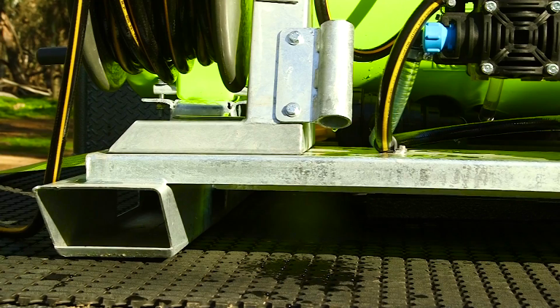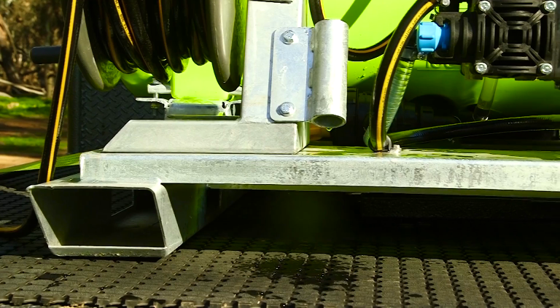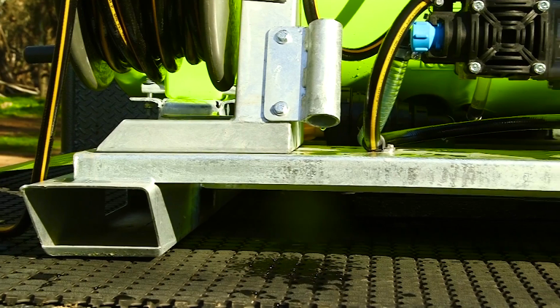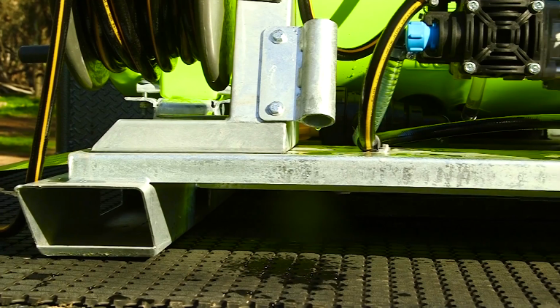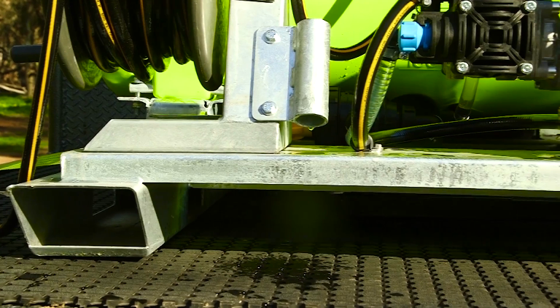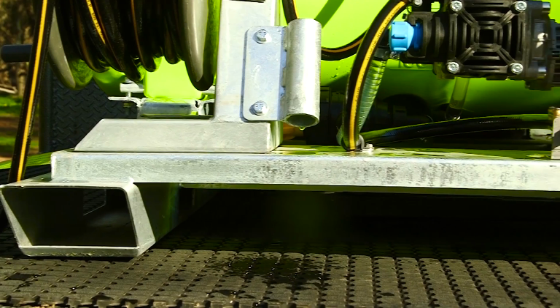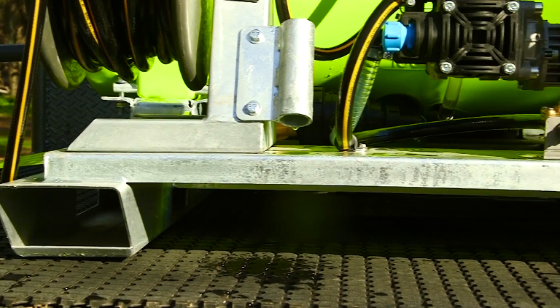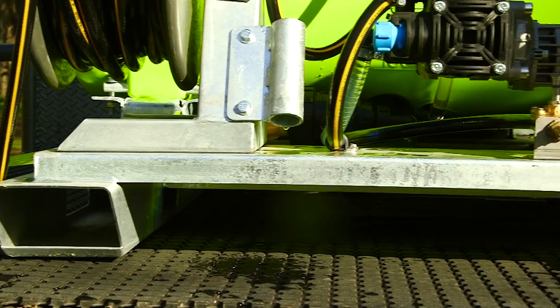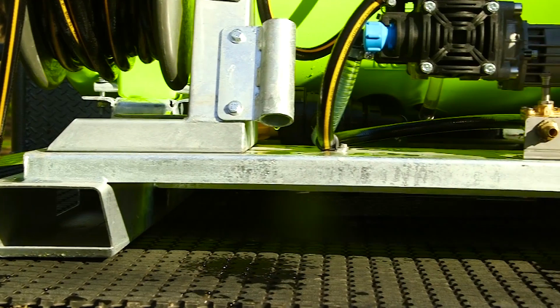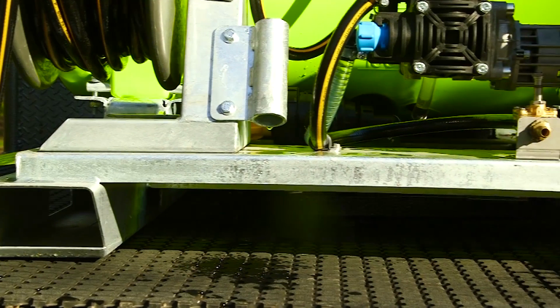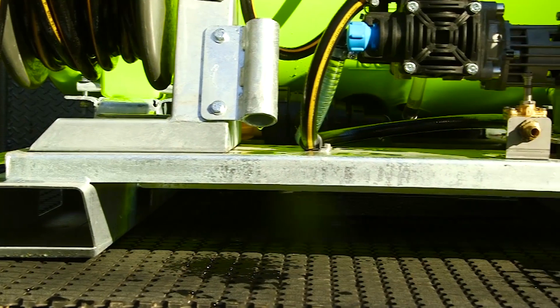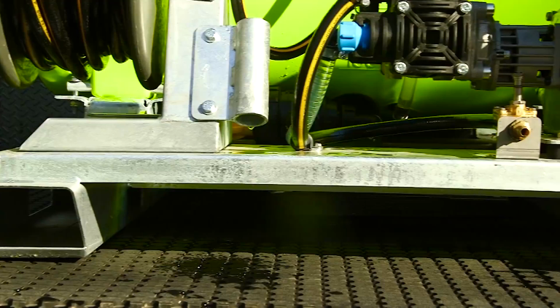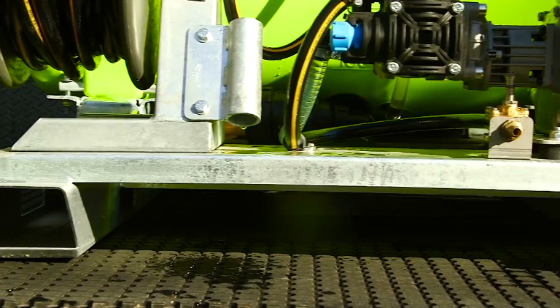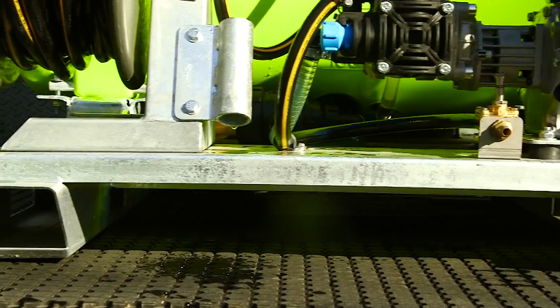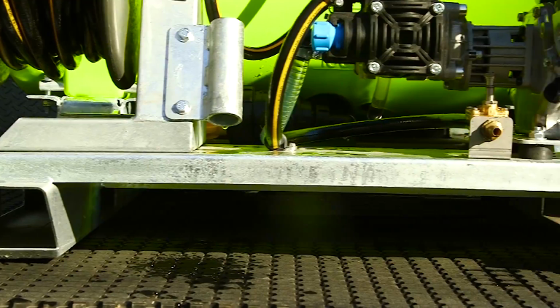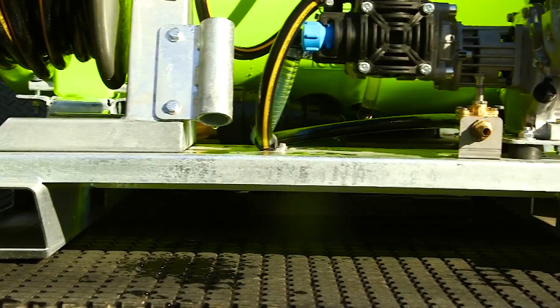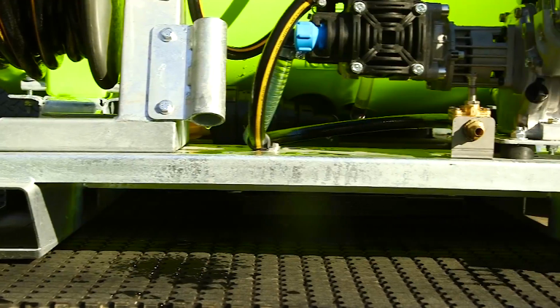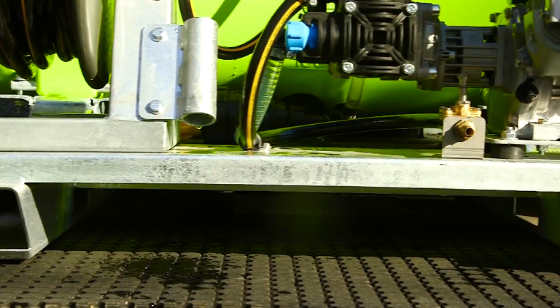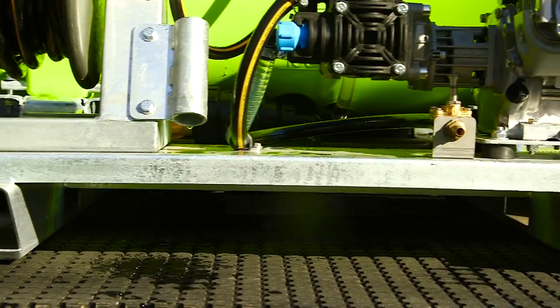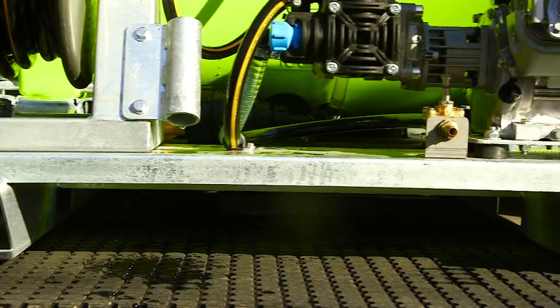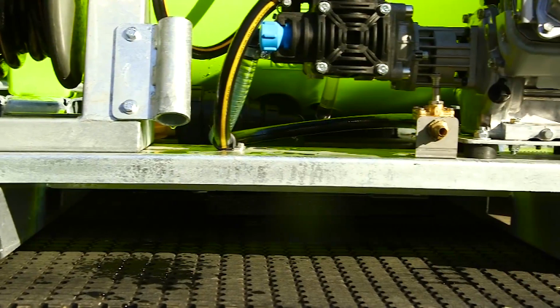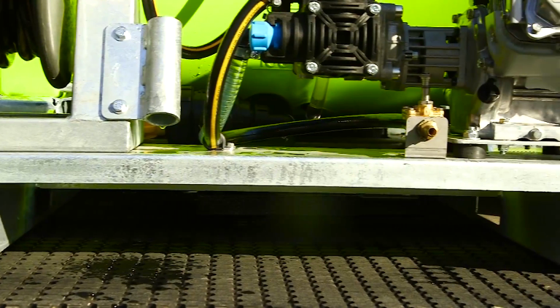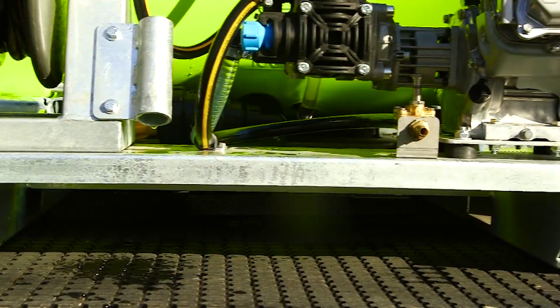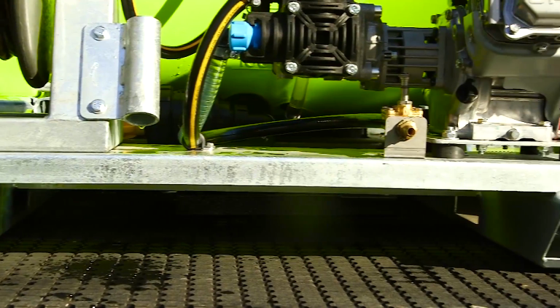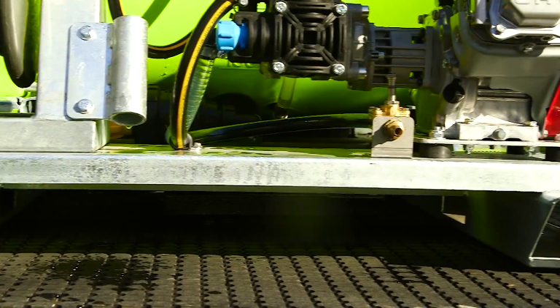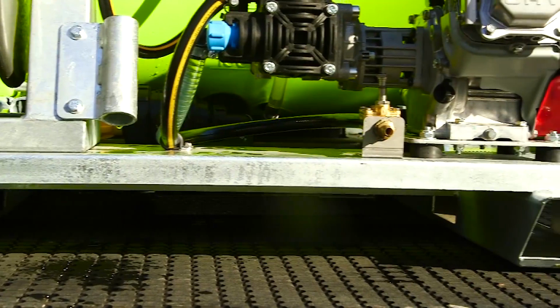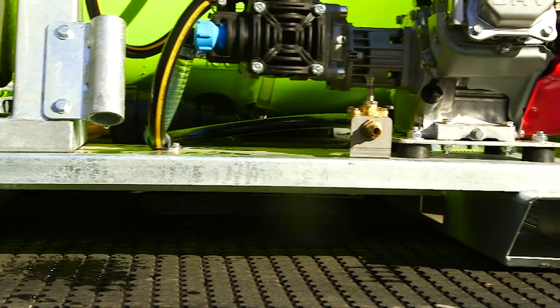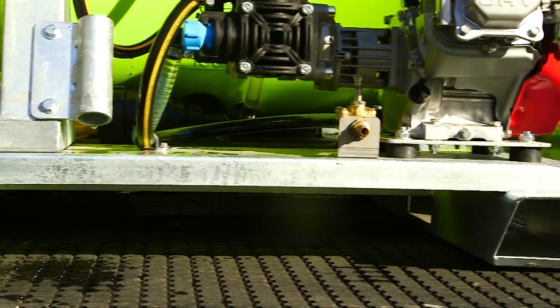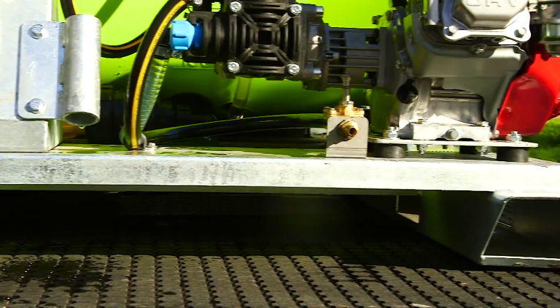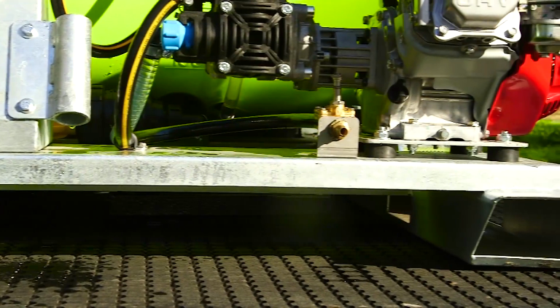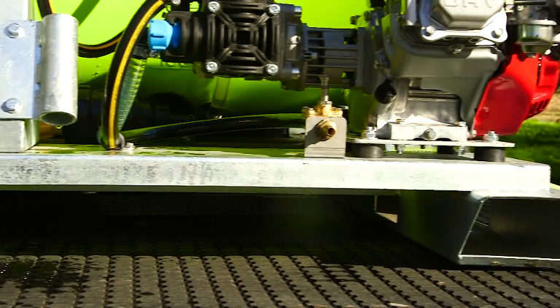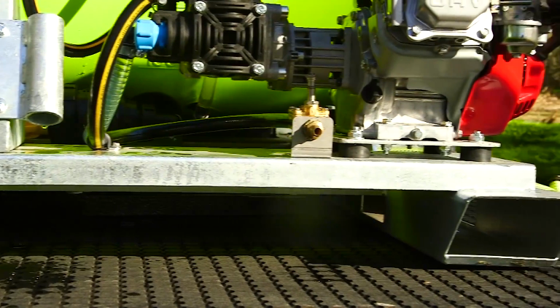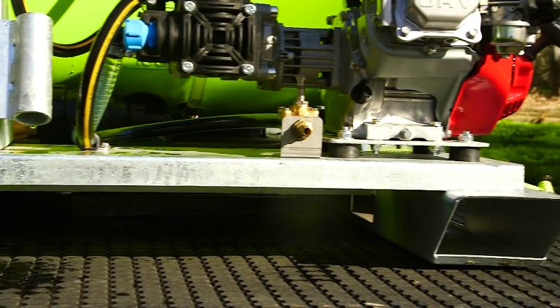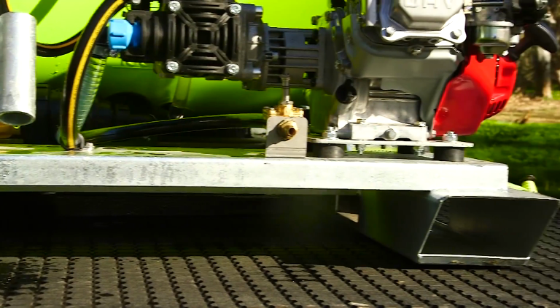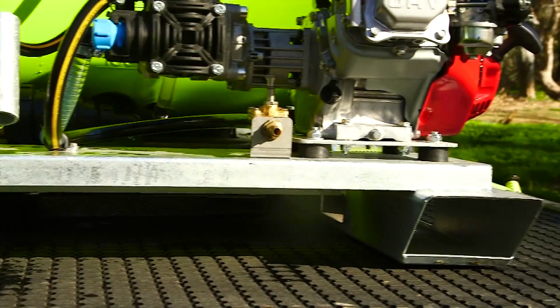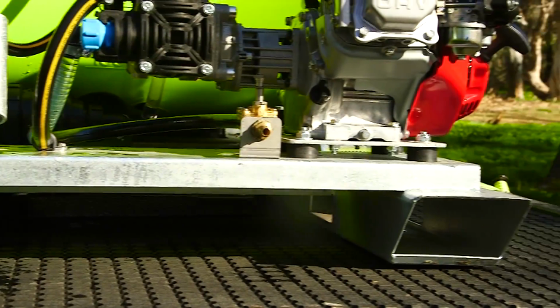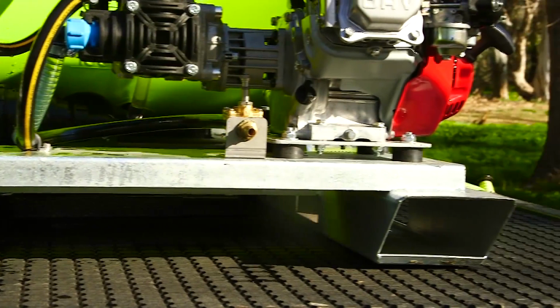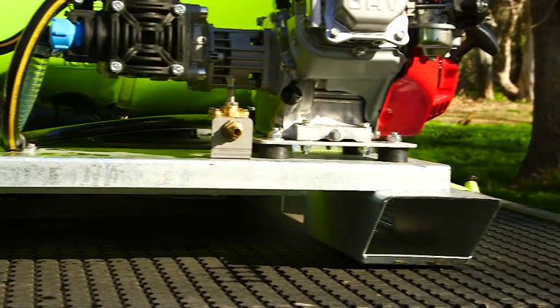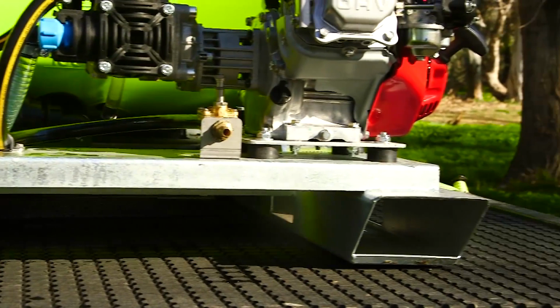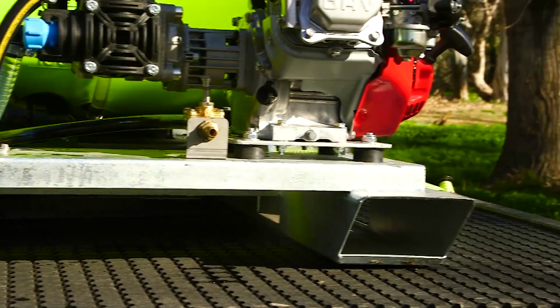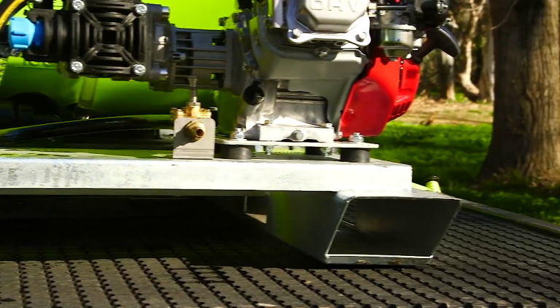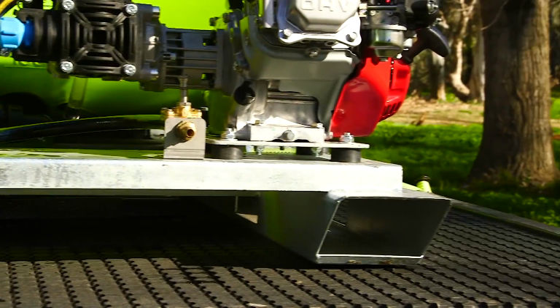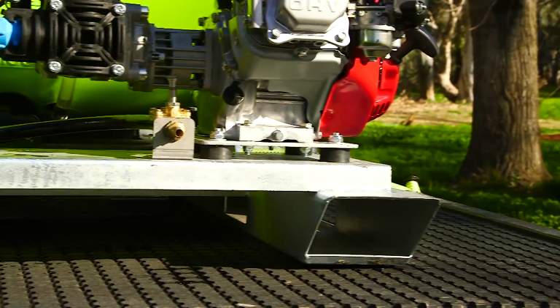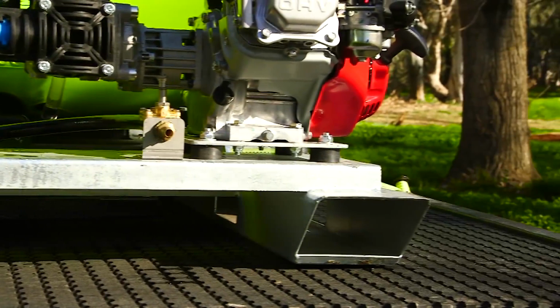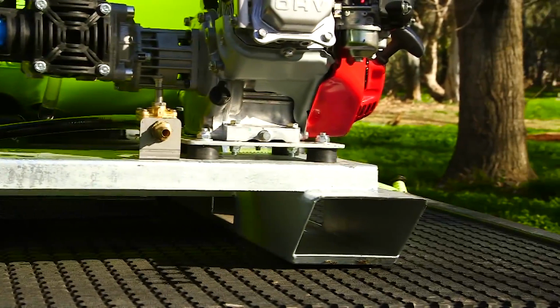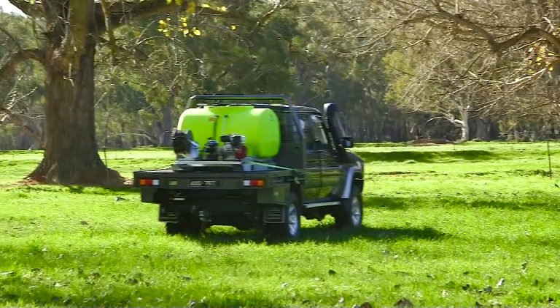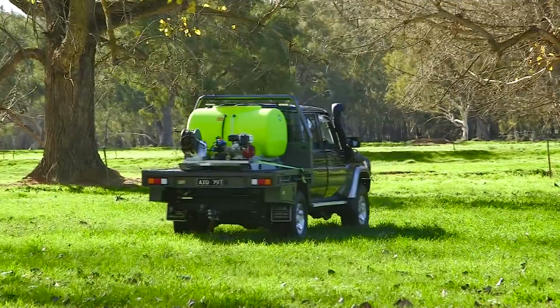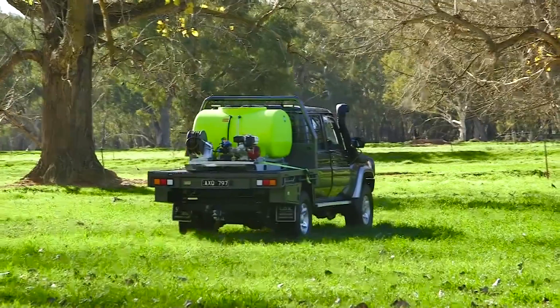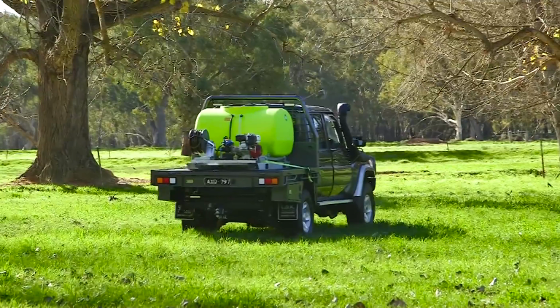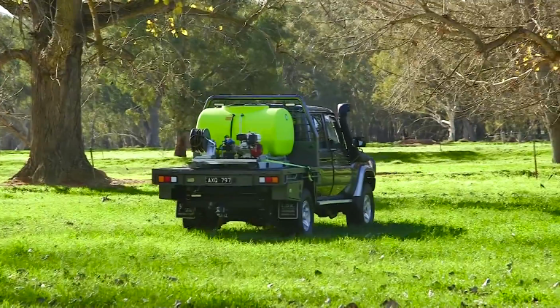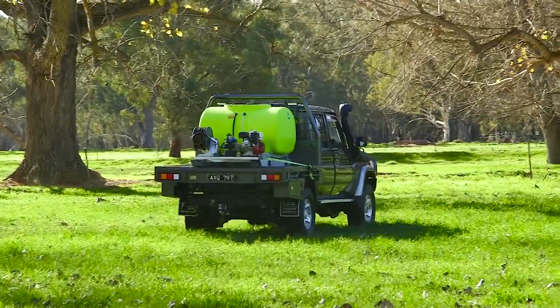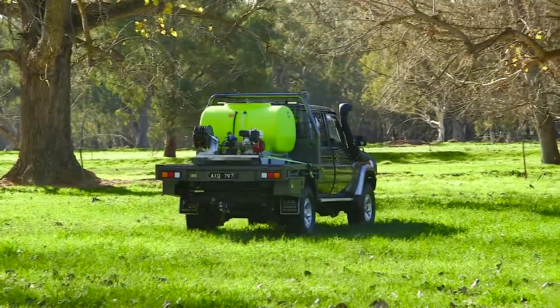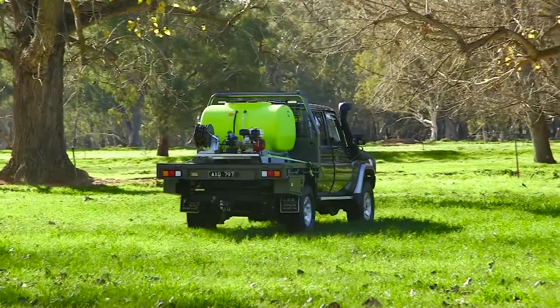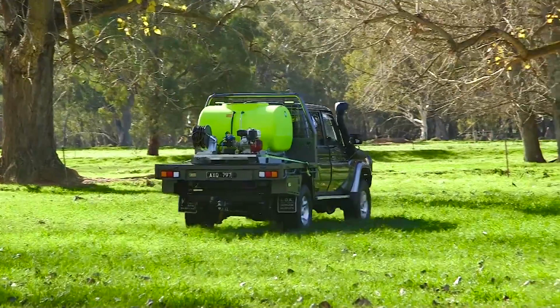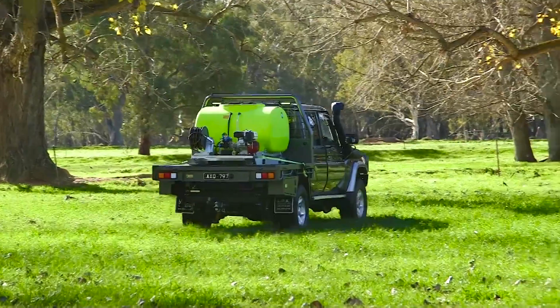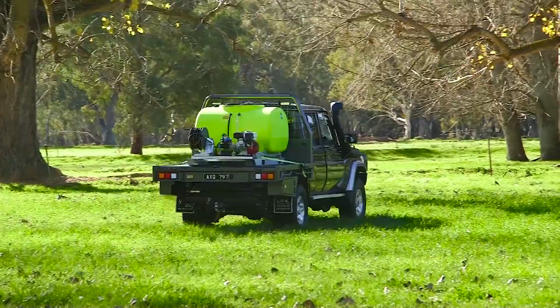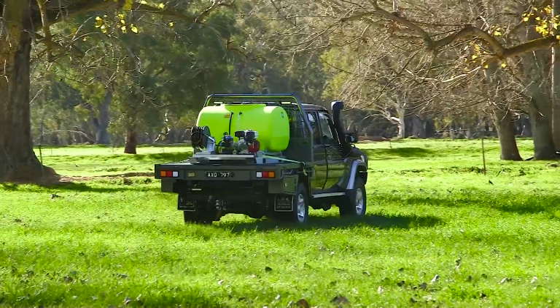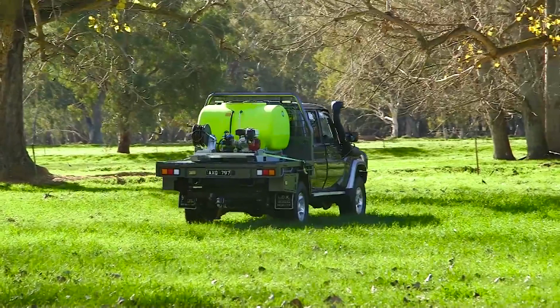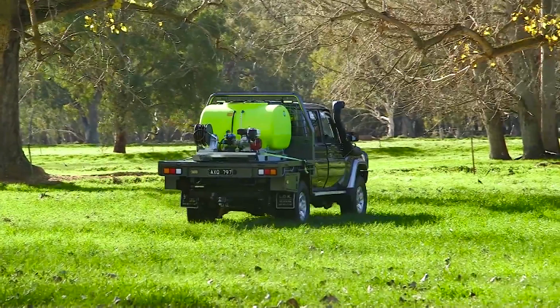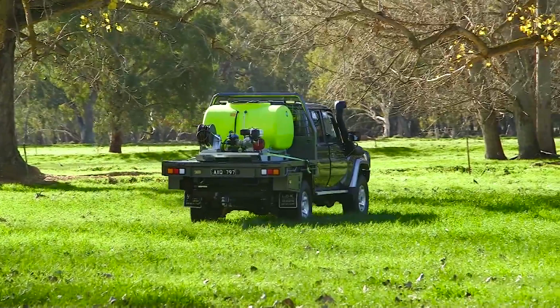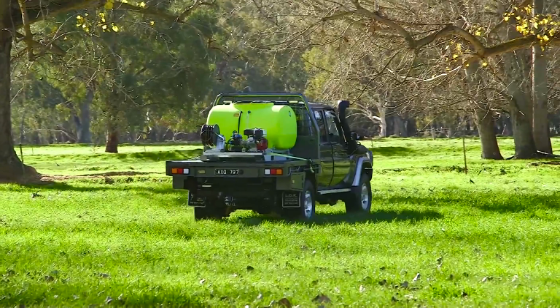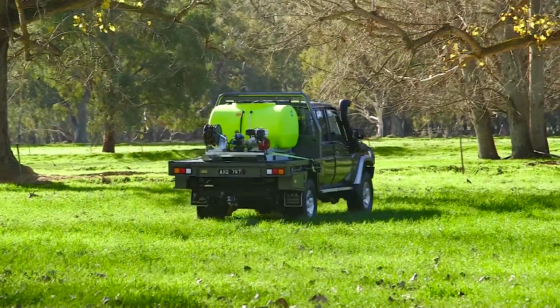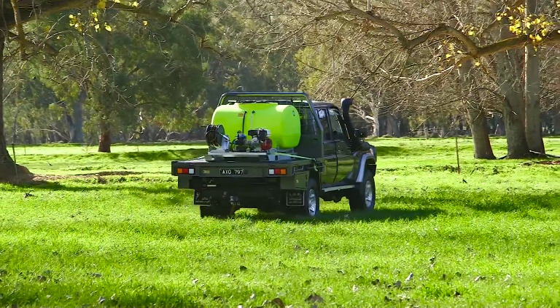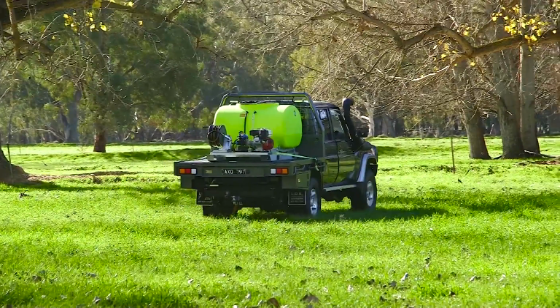Standard with a hot-dip galvanised, four-way forkable steel frame, the top crop allows for easy loading and unloading onto your ute or trailer.